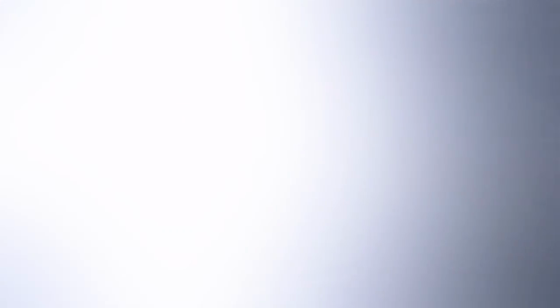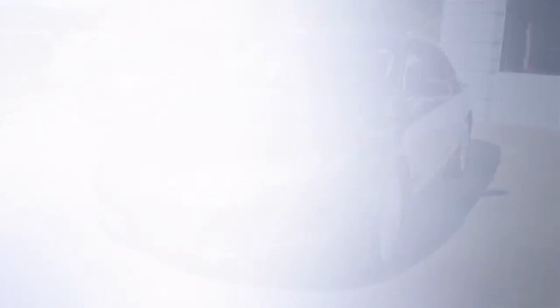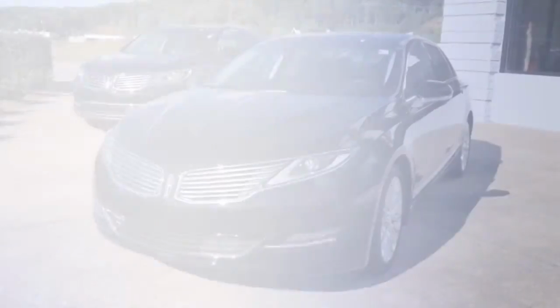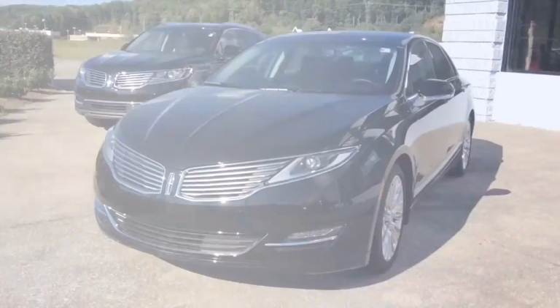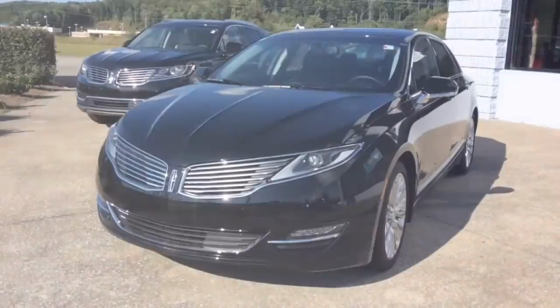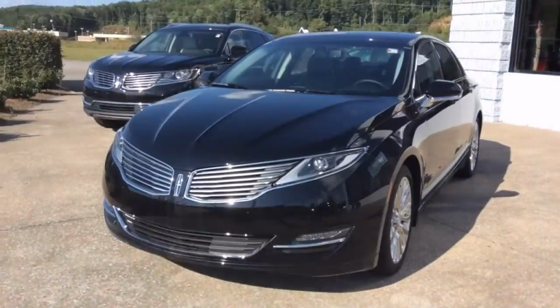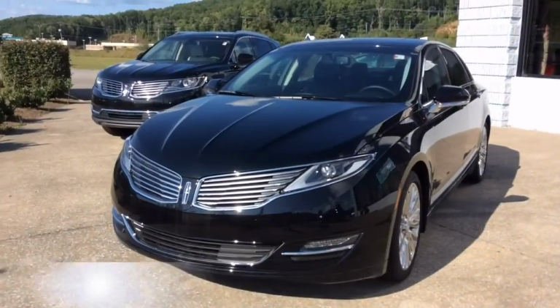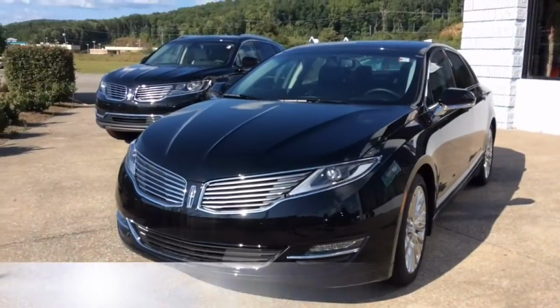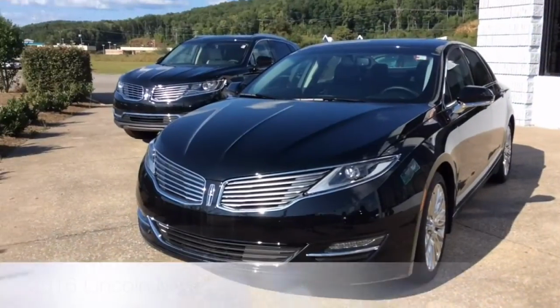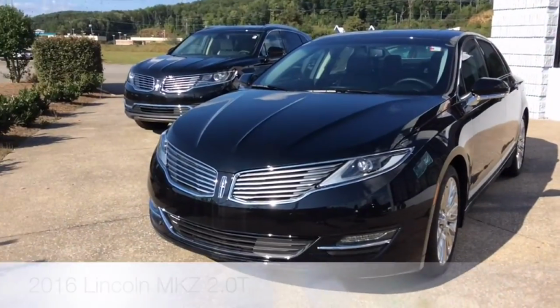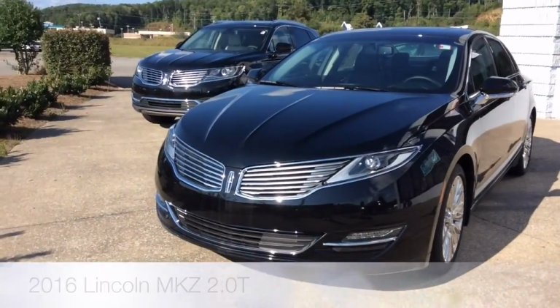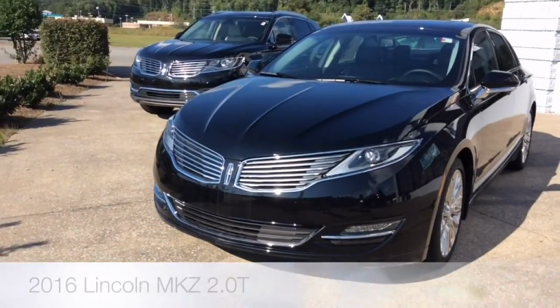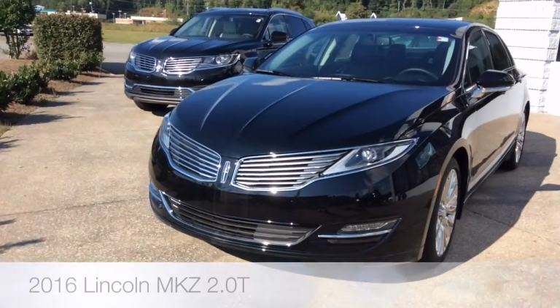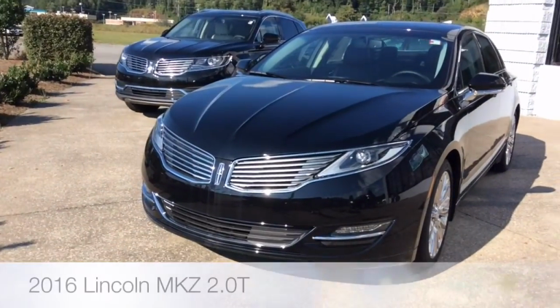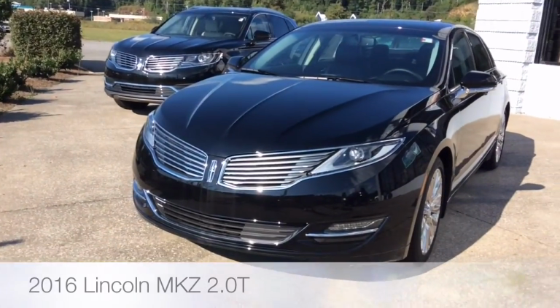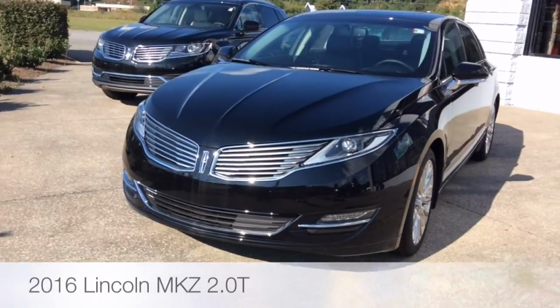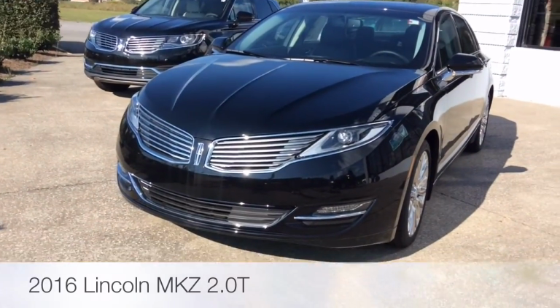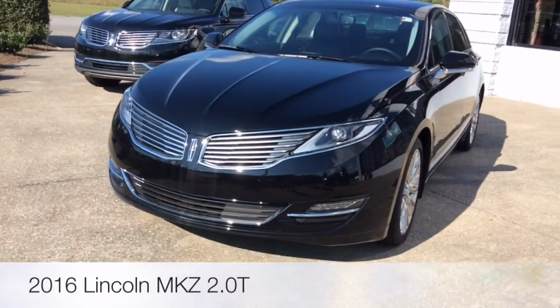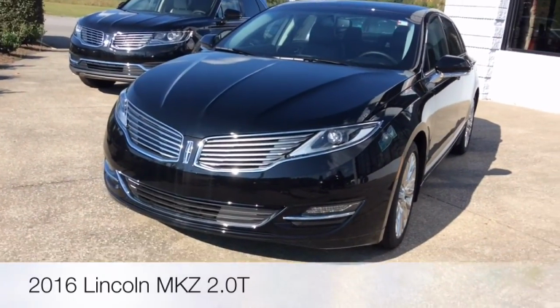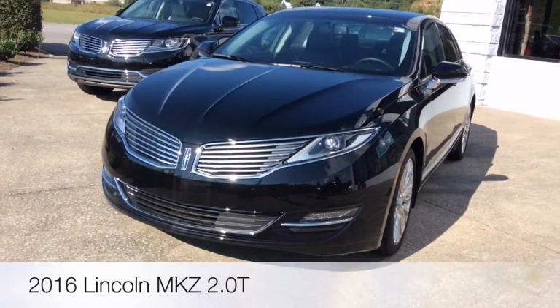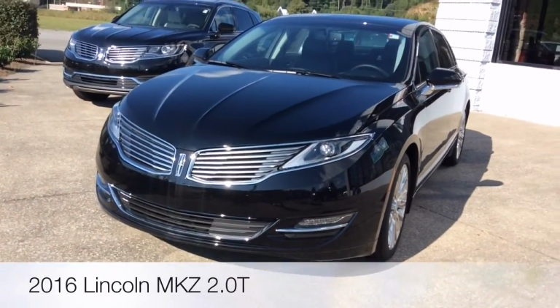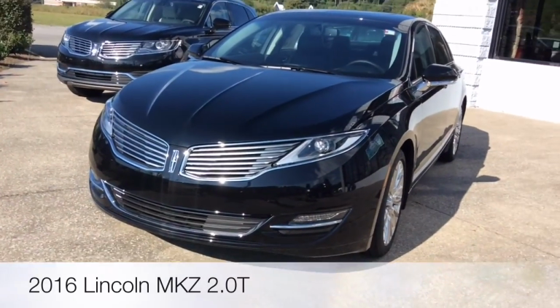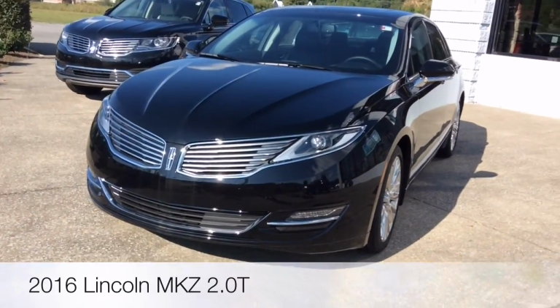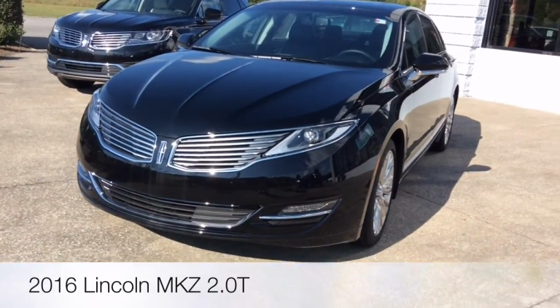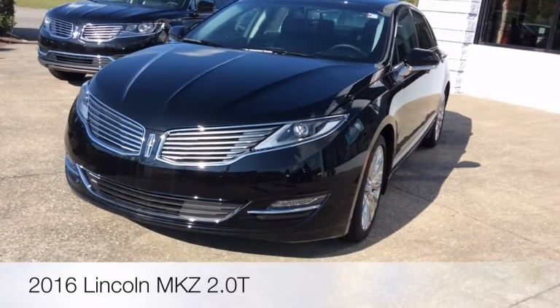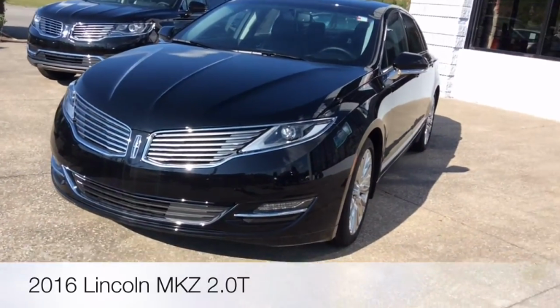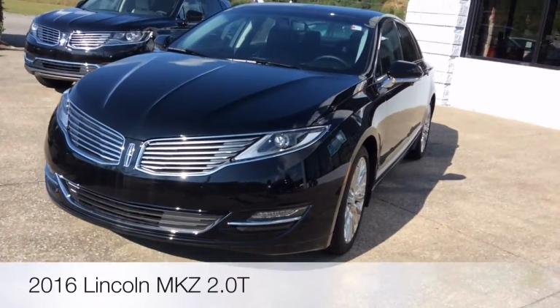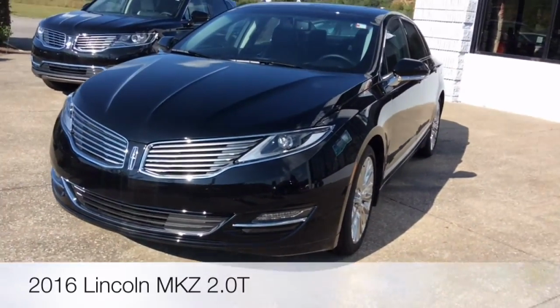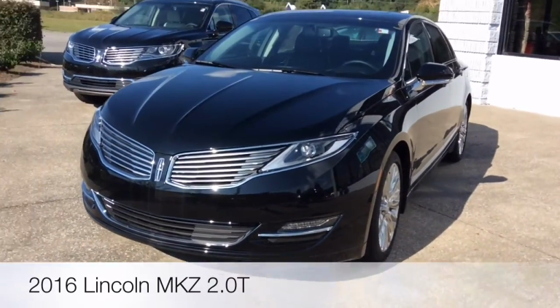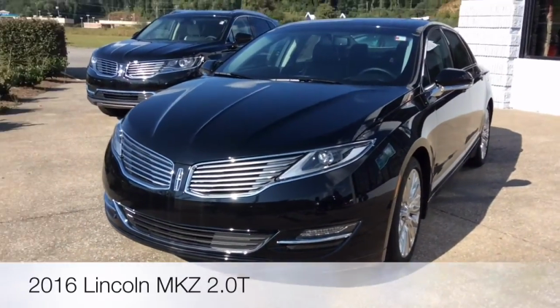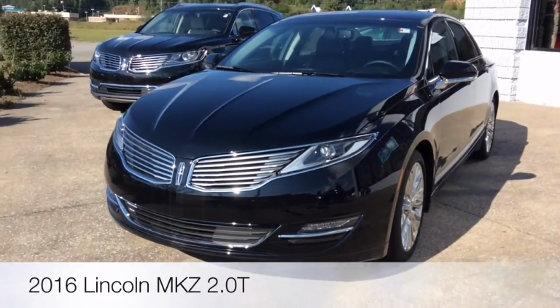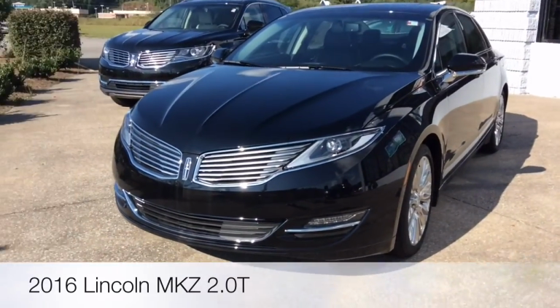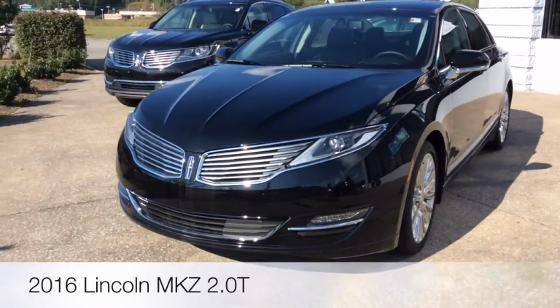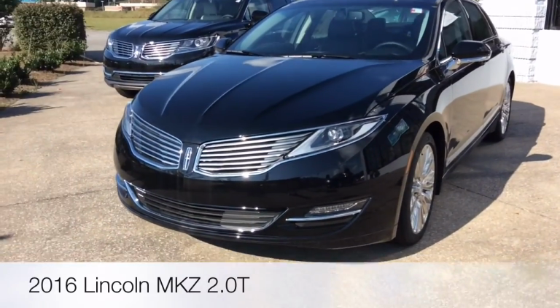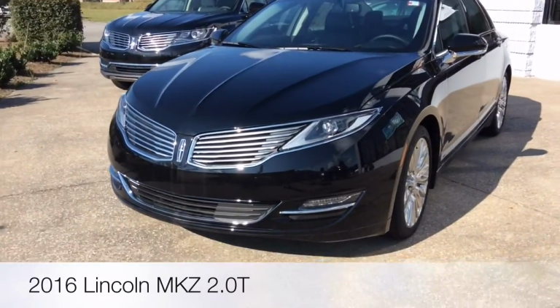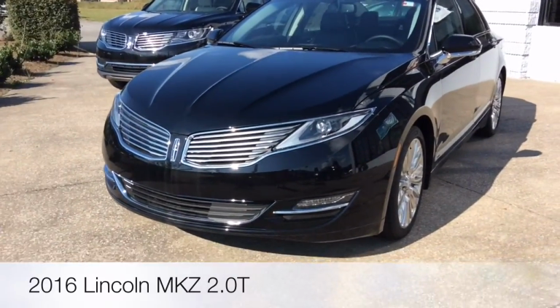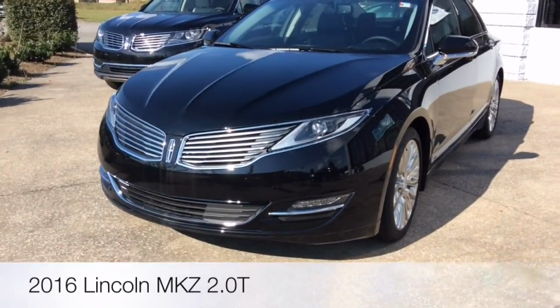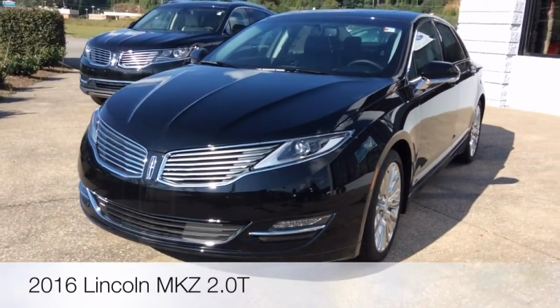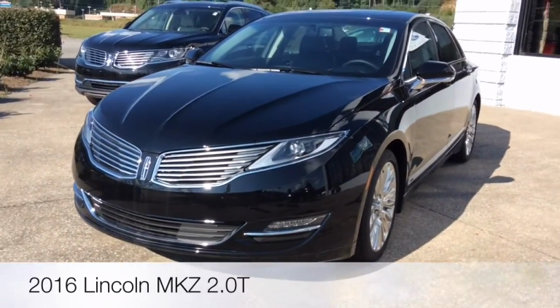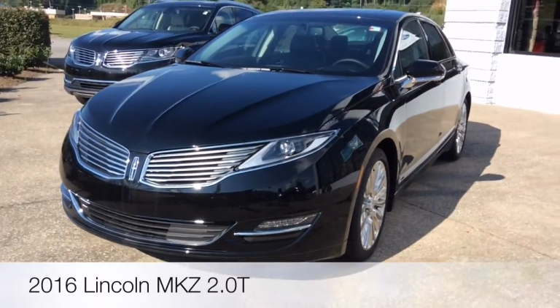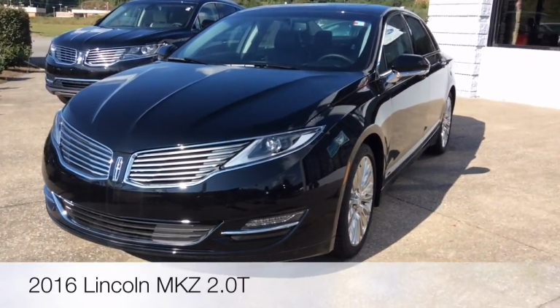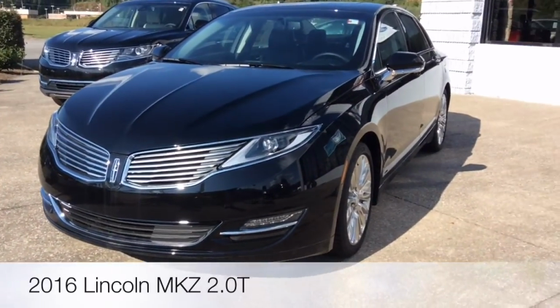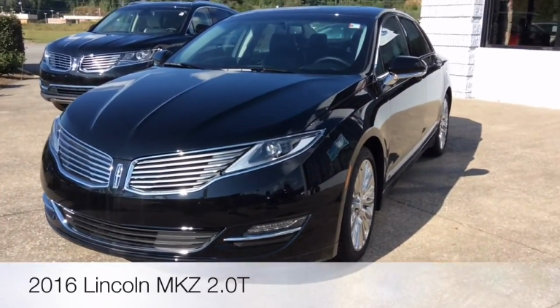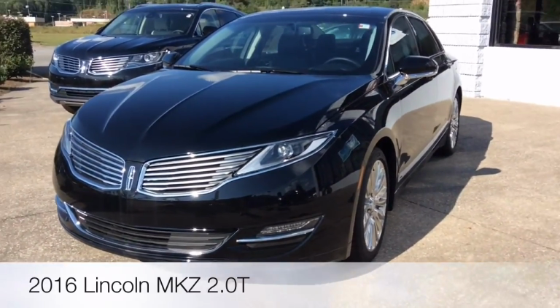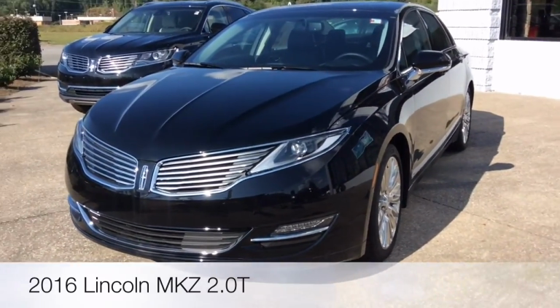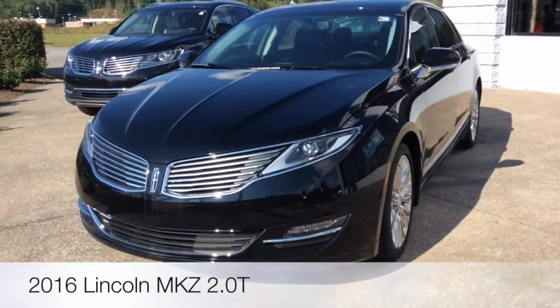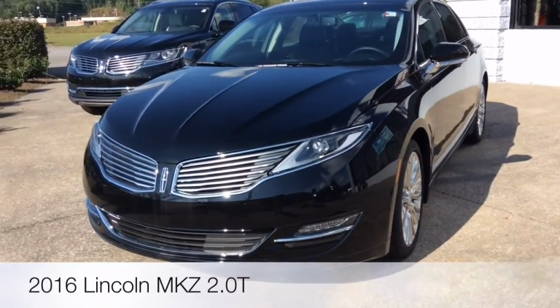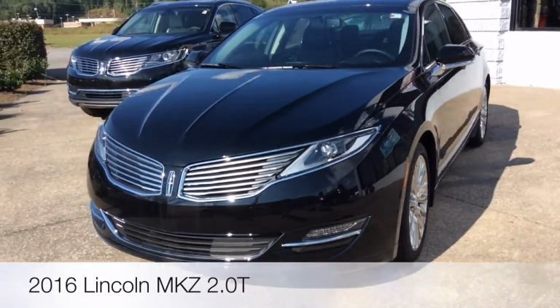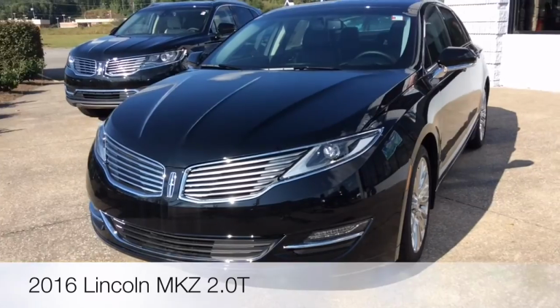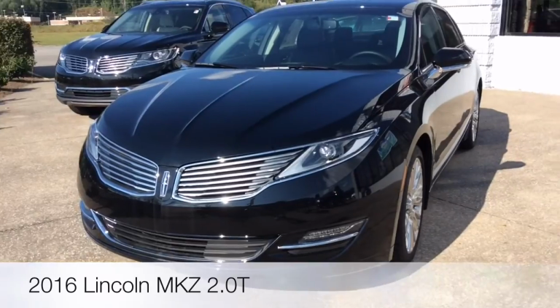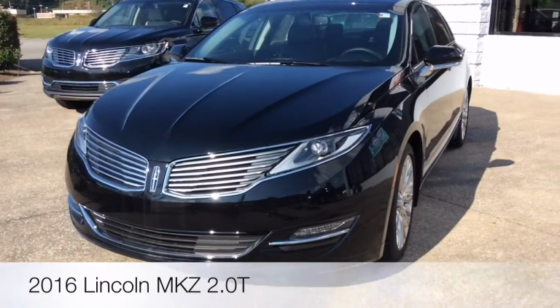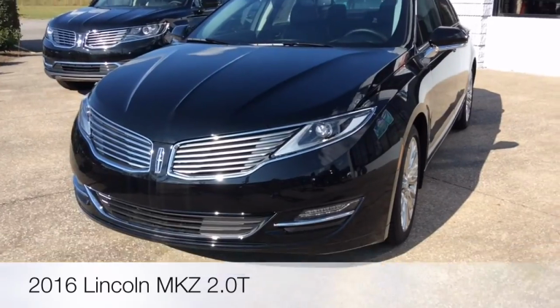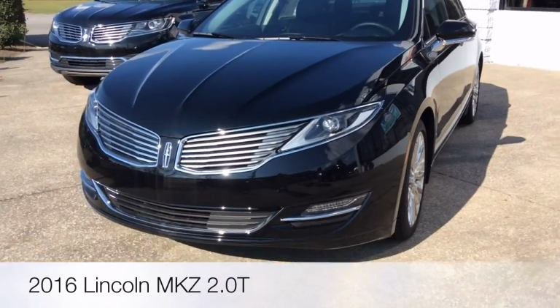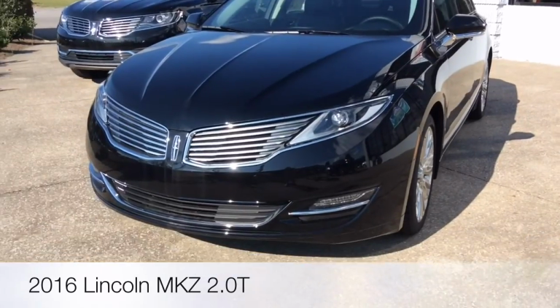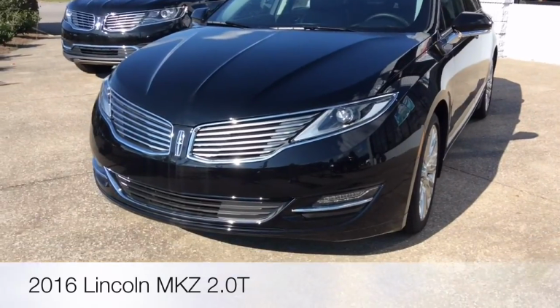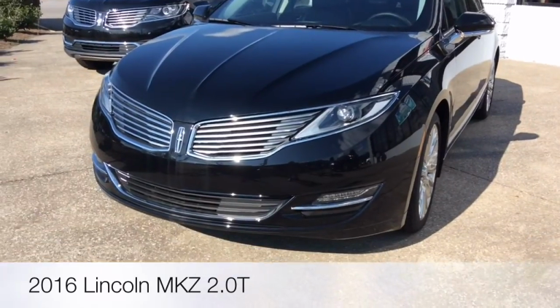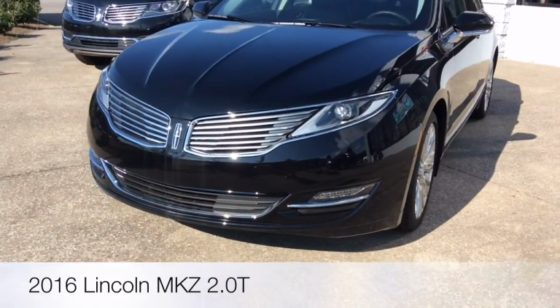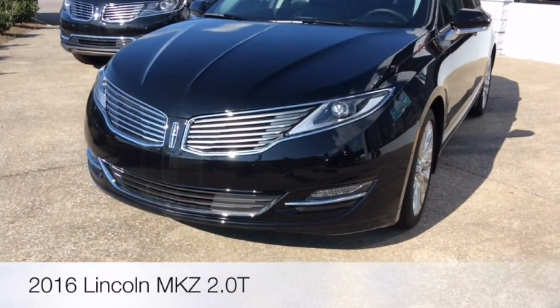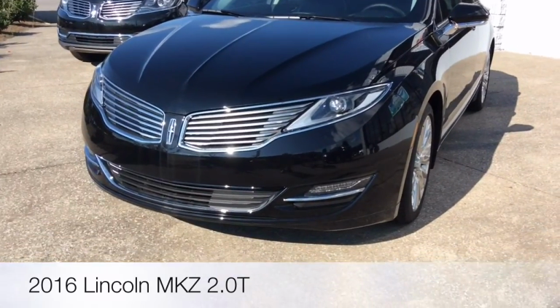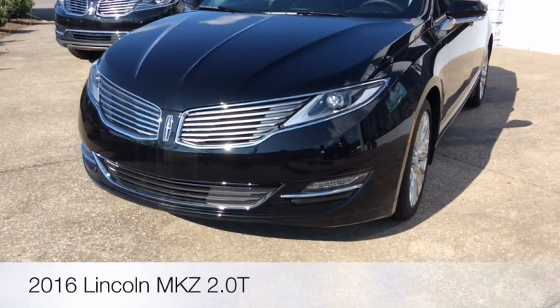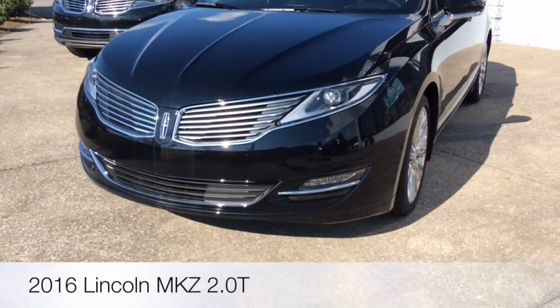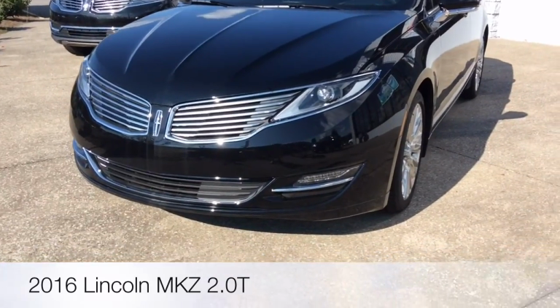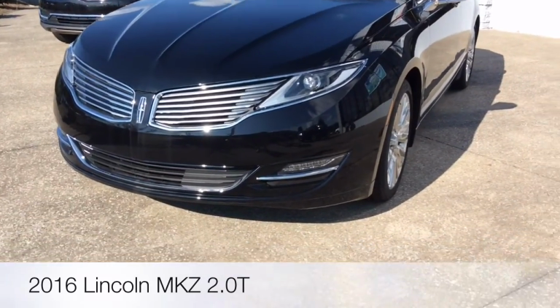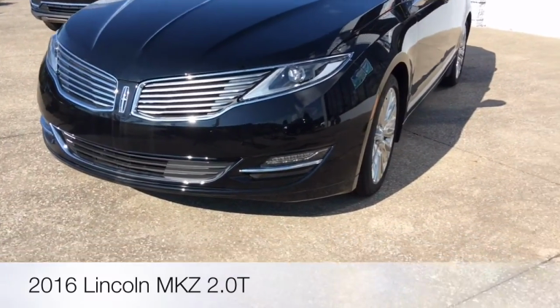Hey guys, it's Farmer616. Today I have this 2016 Lincoln MKZ.